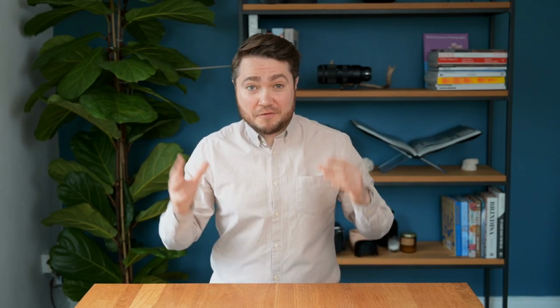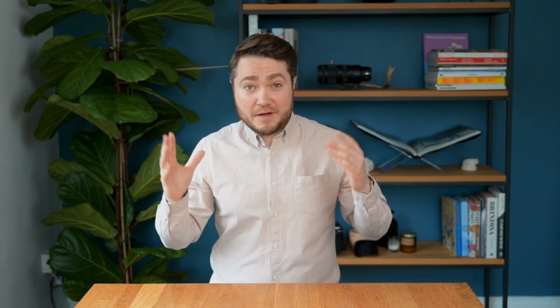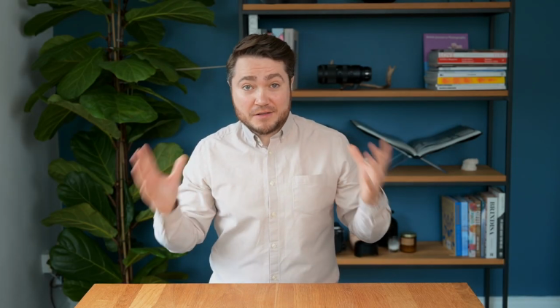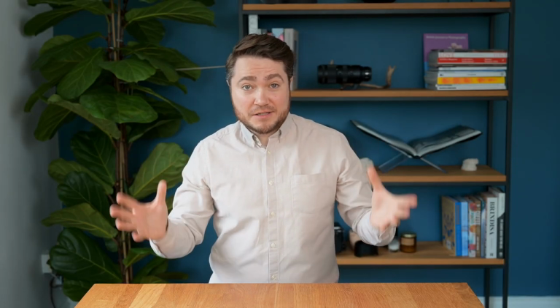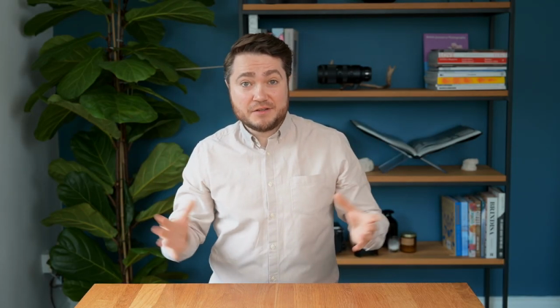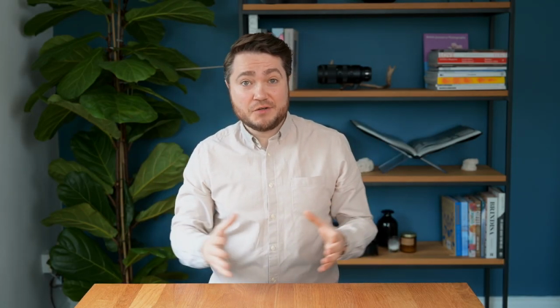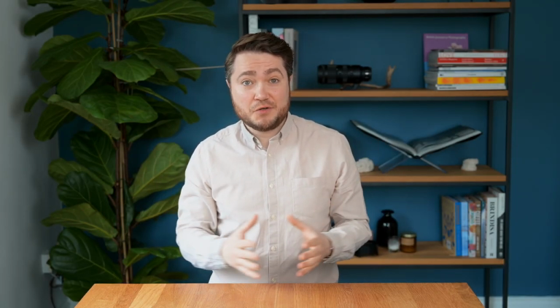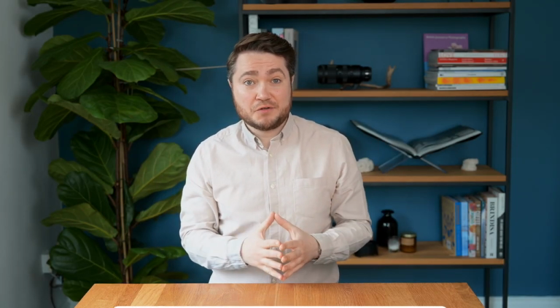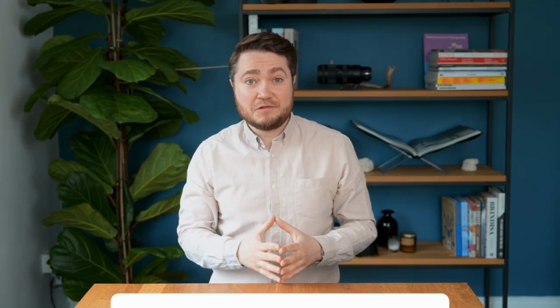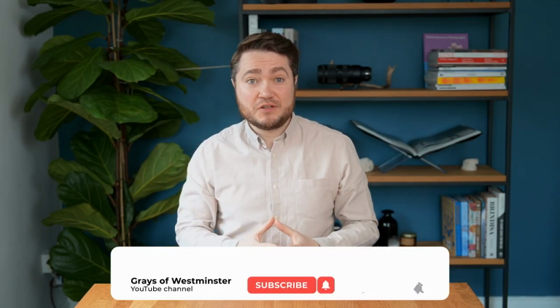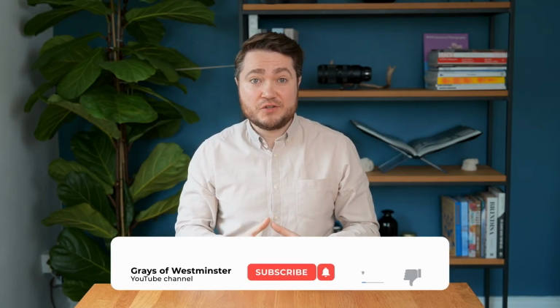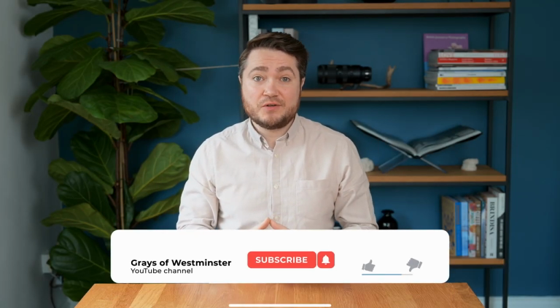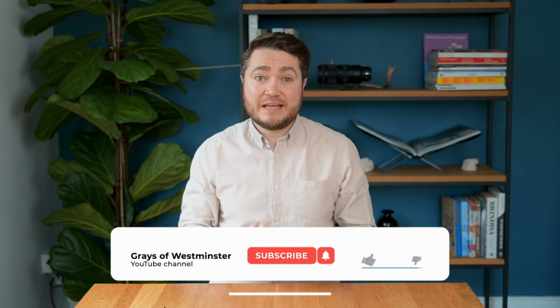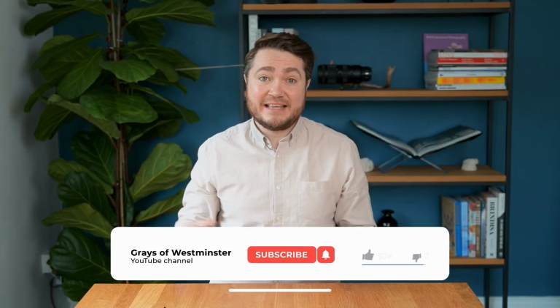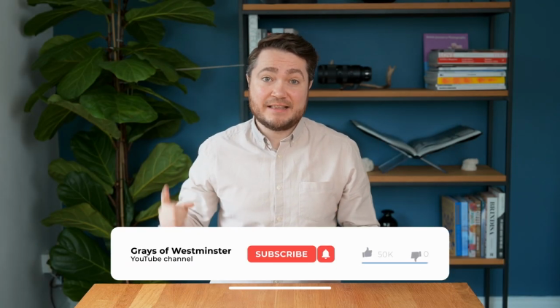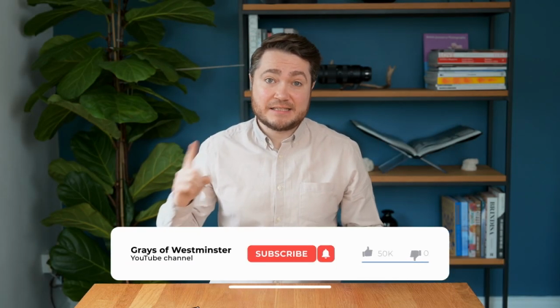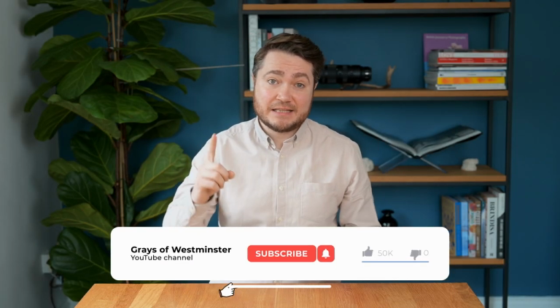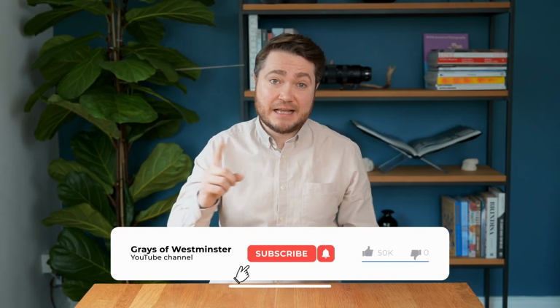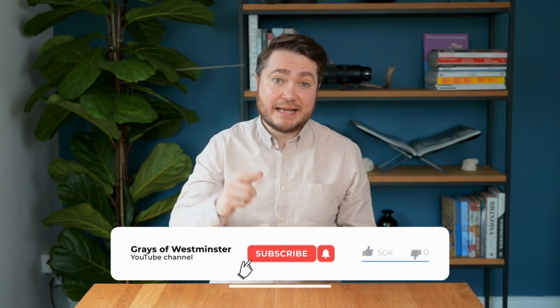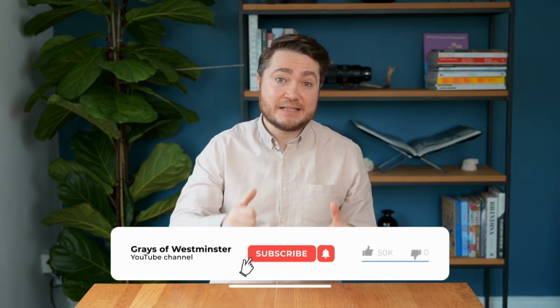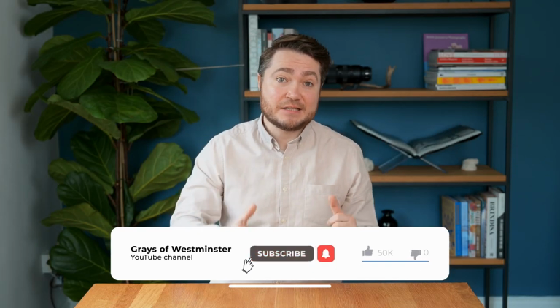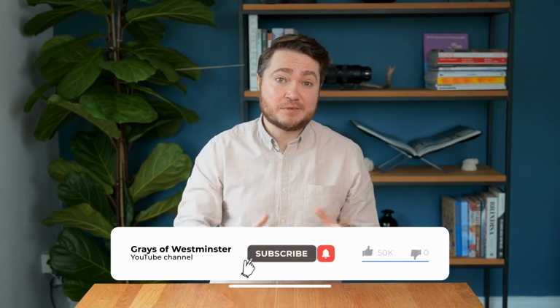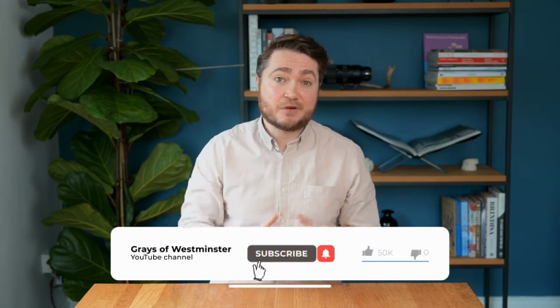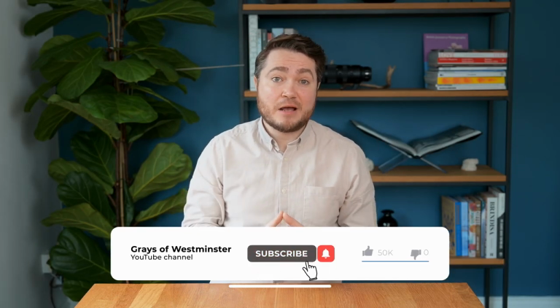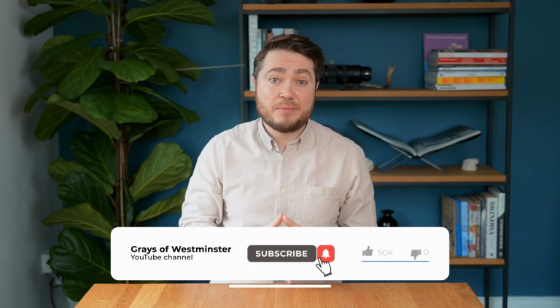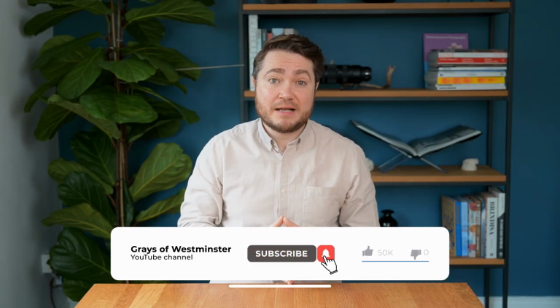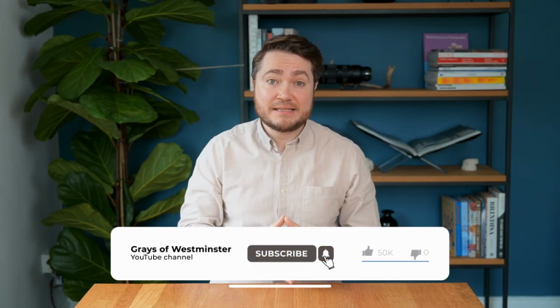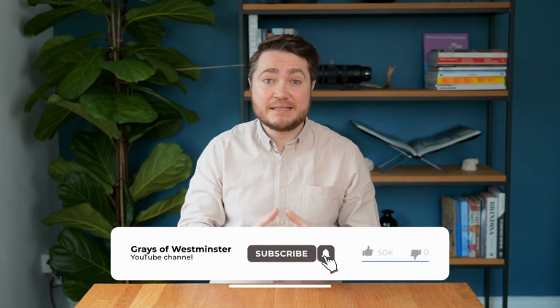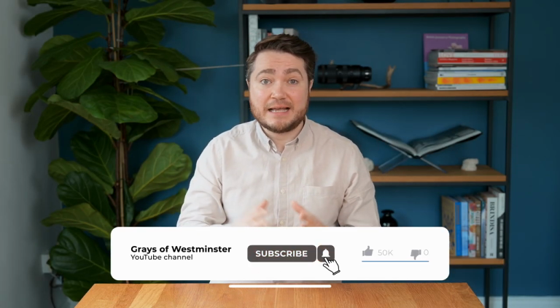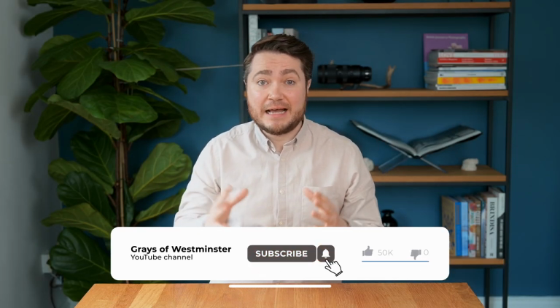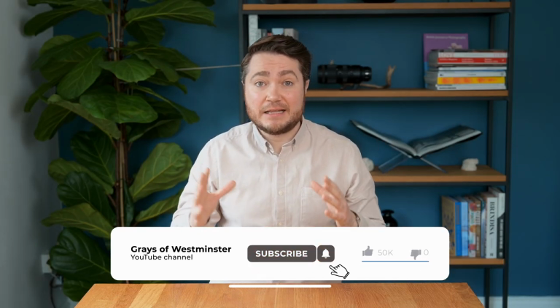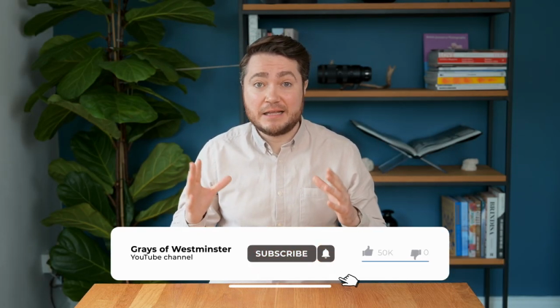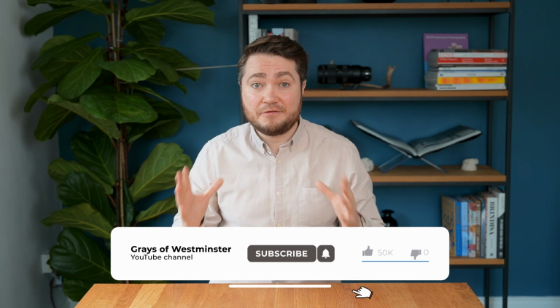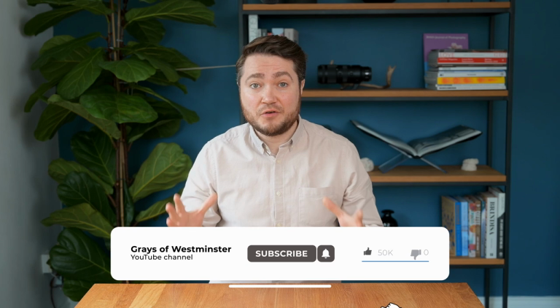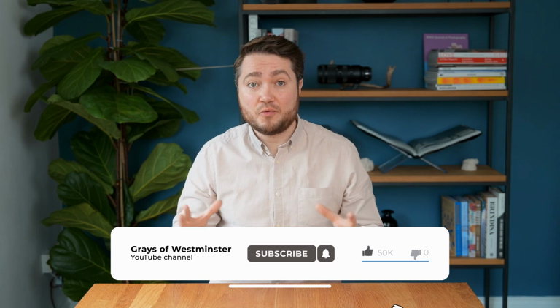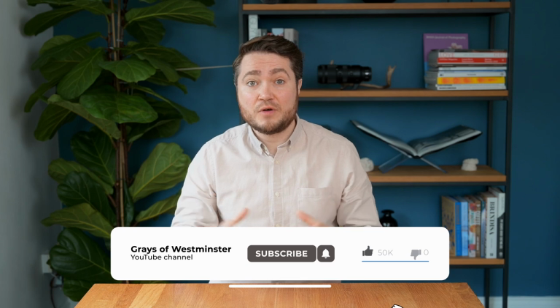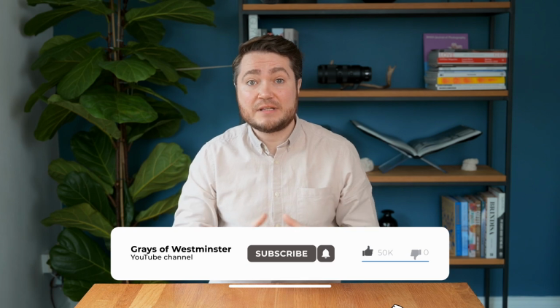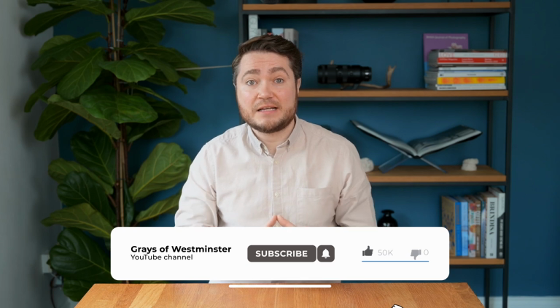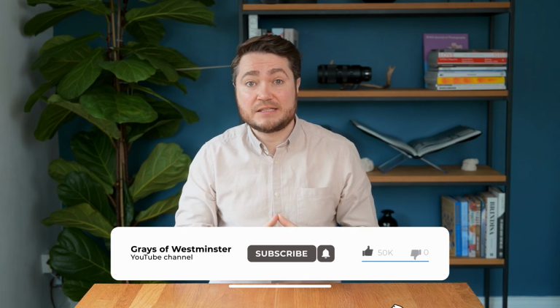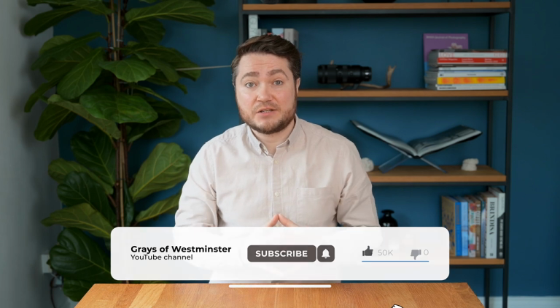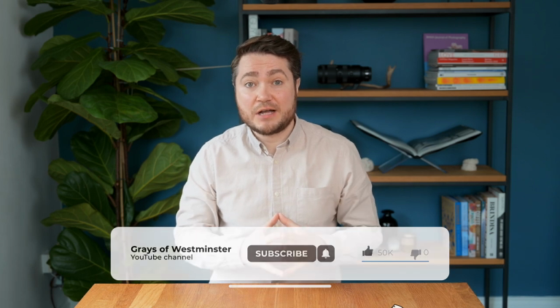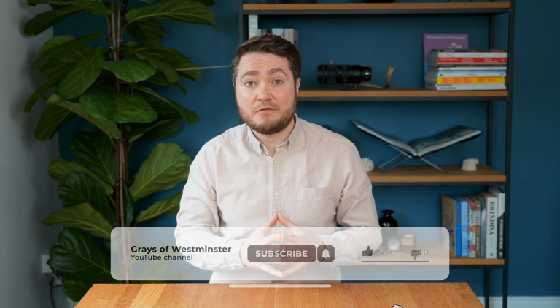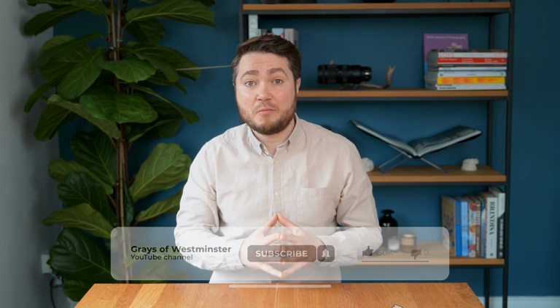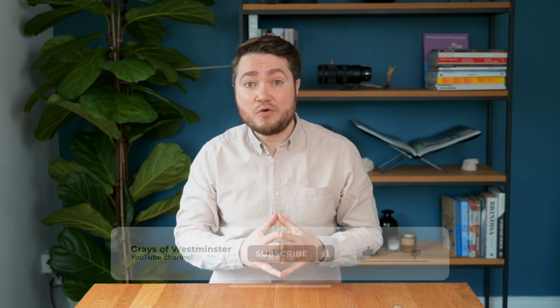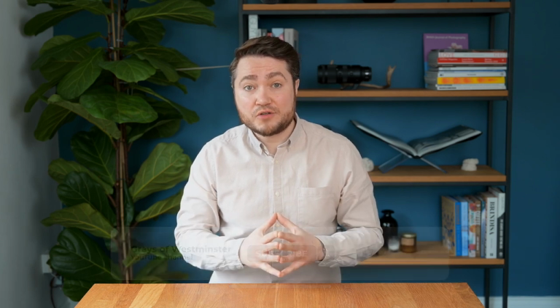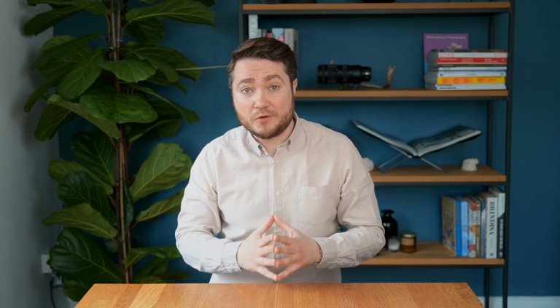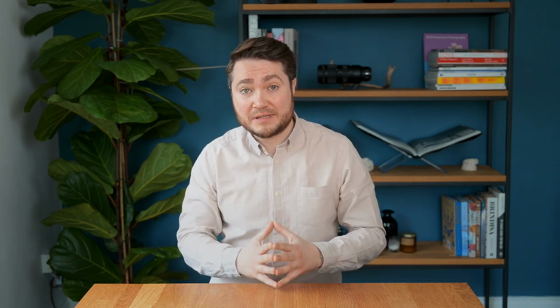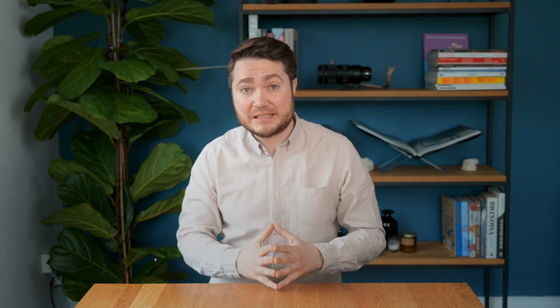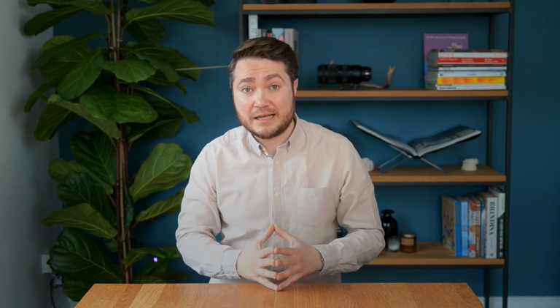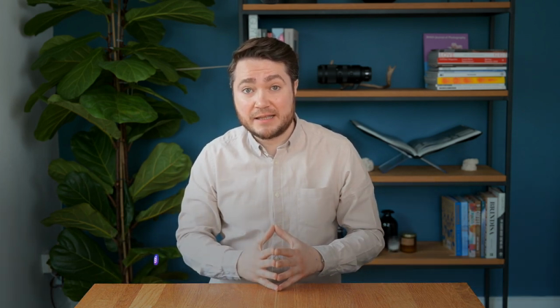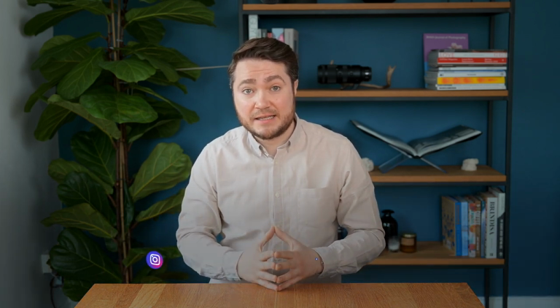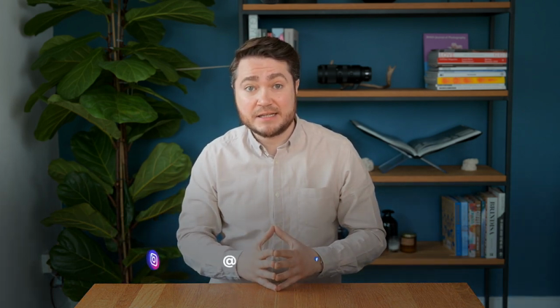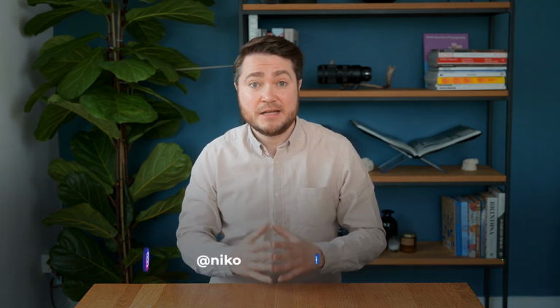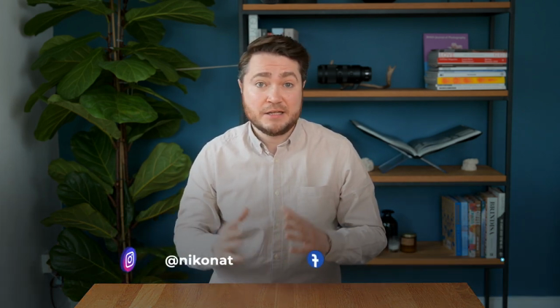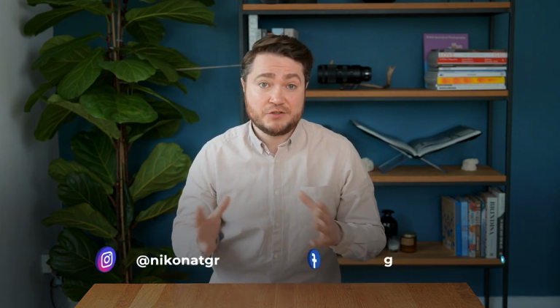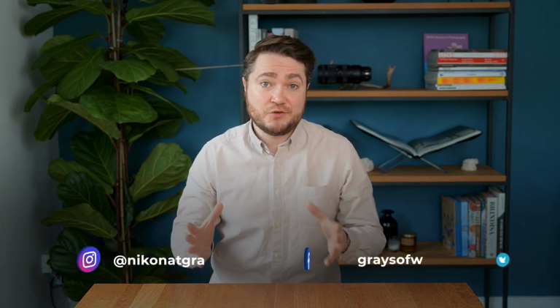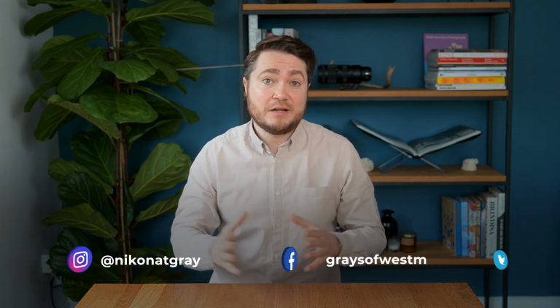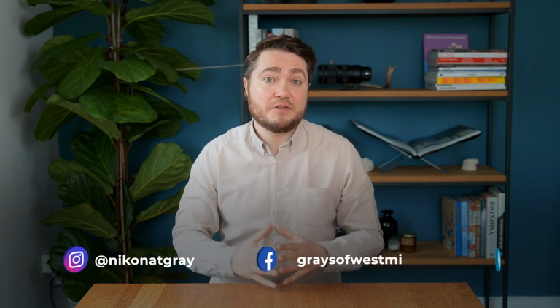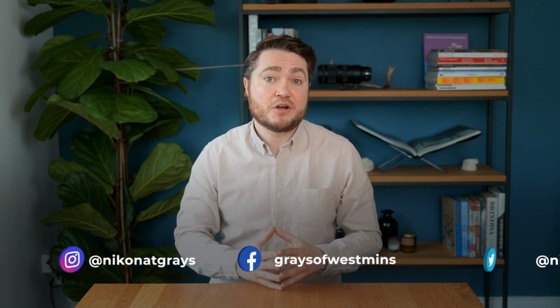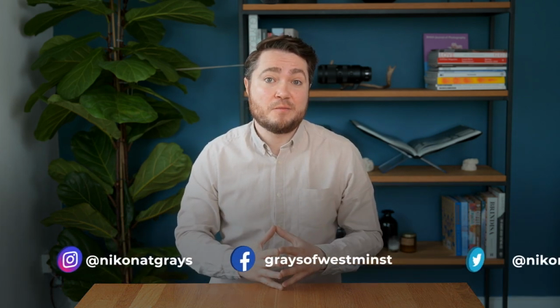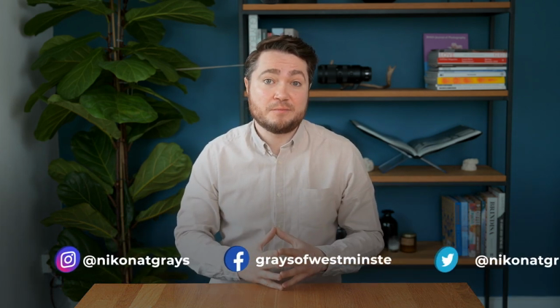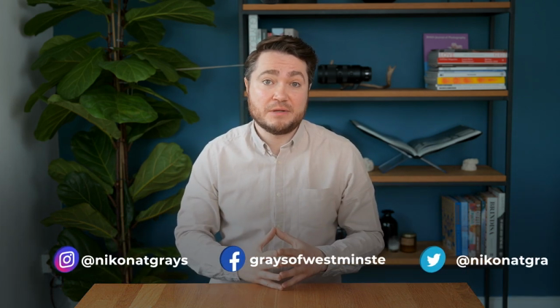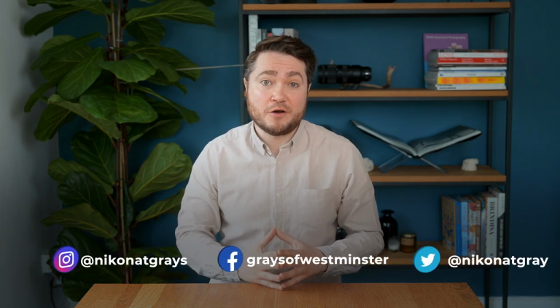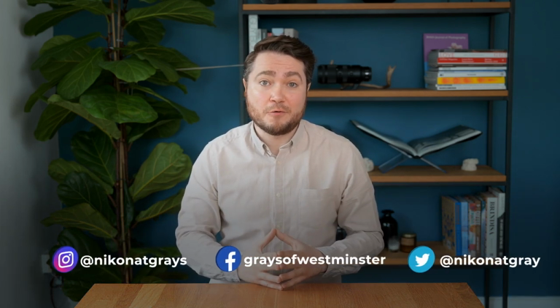If you found this video useful, do hit the like and subscribe button, and if you want us to cover more topics like this, do leave a comment below.